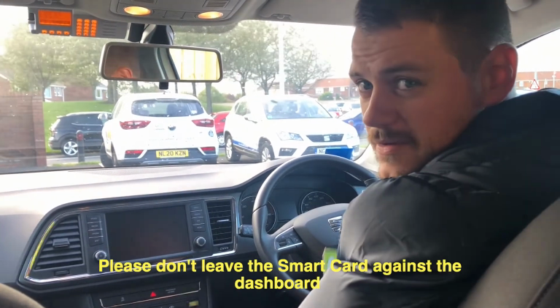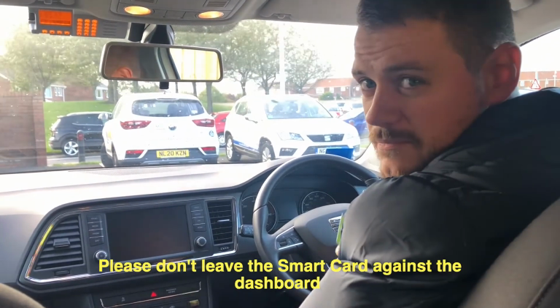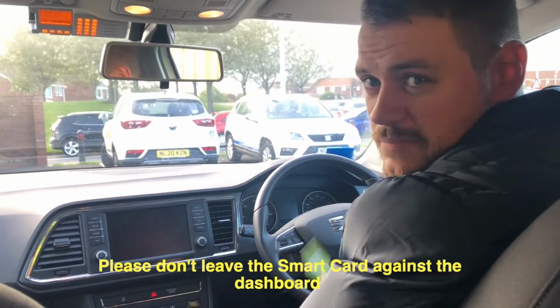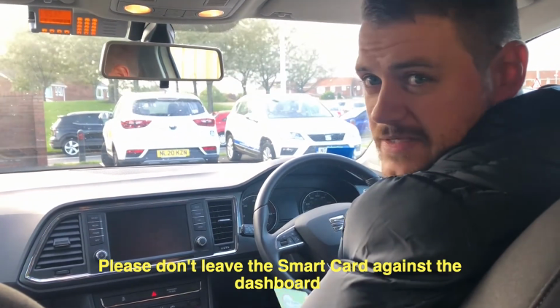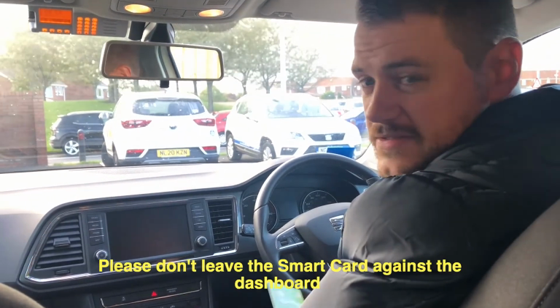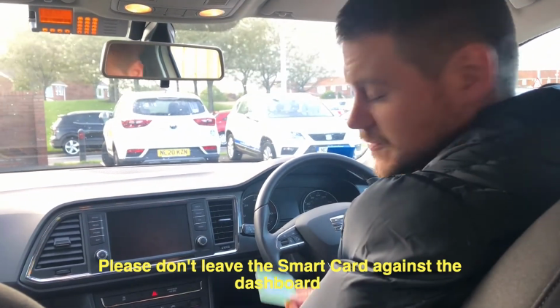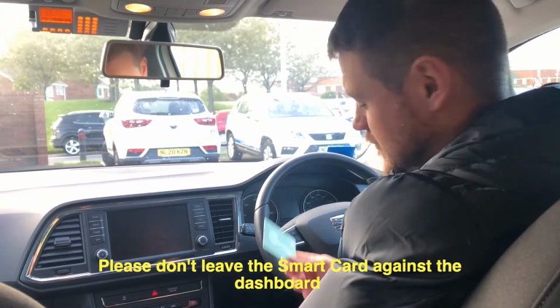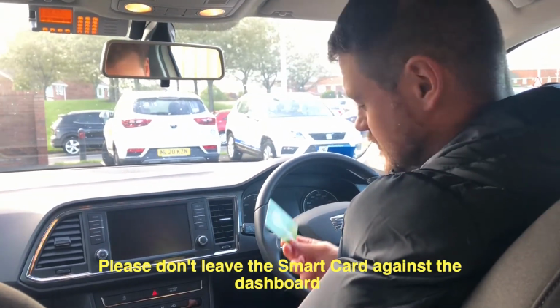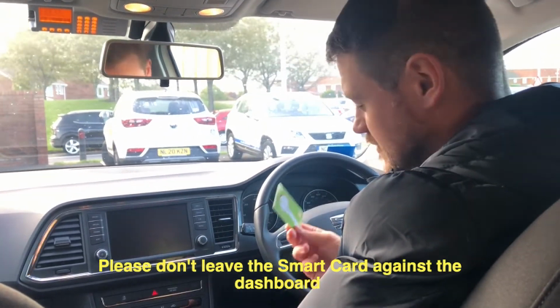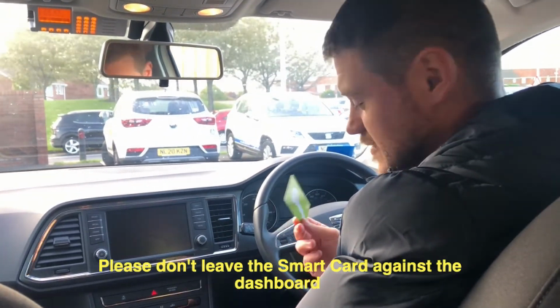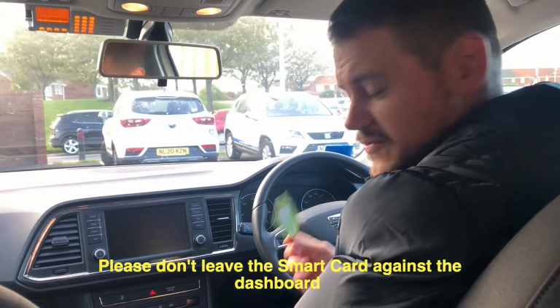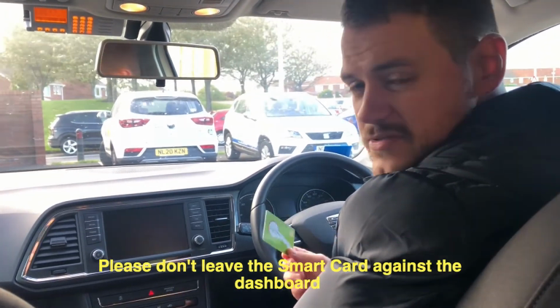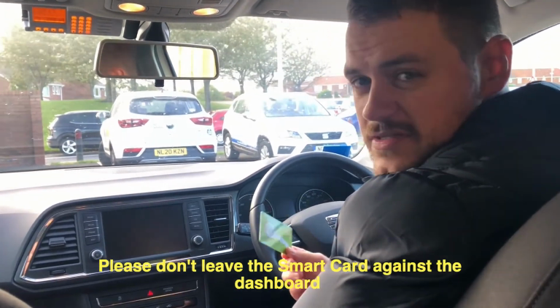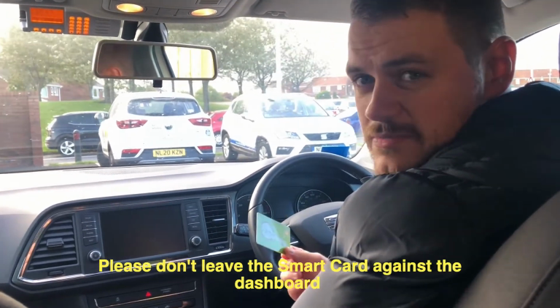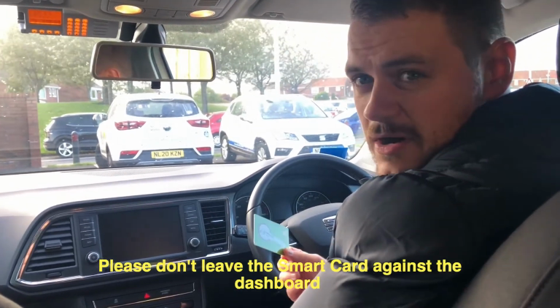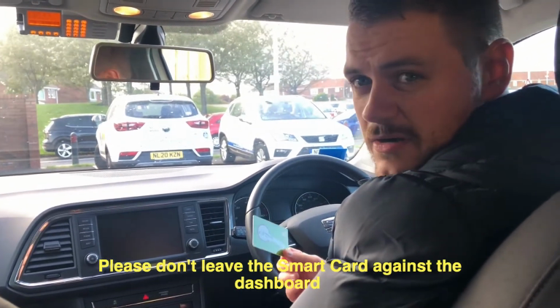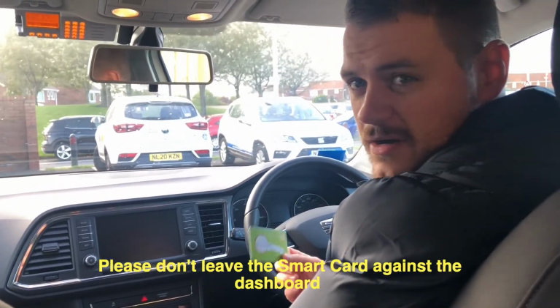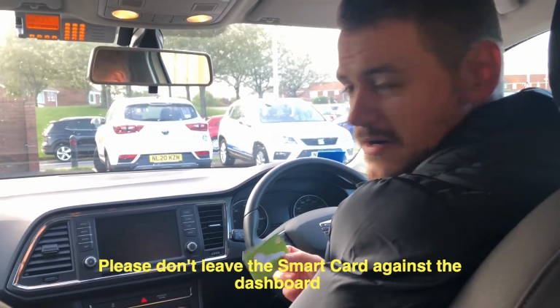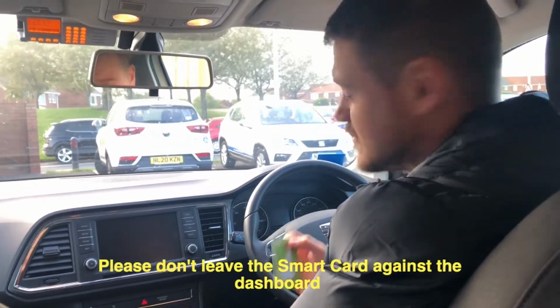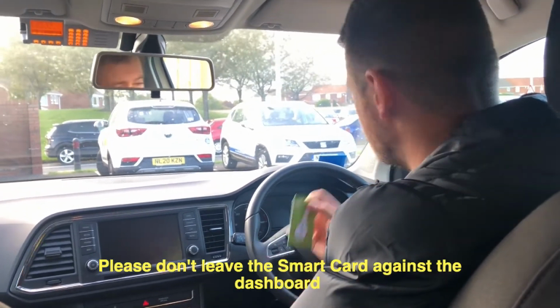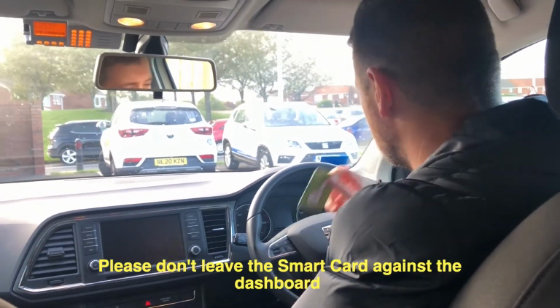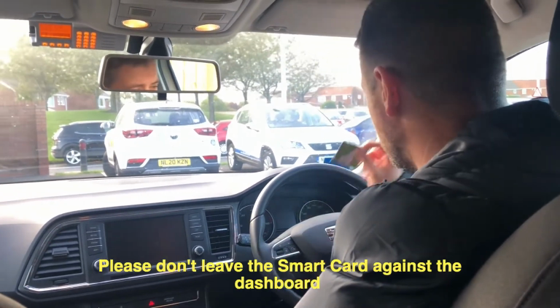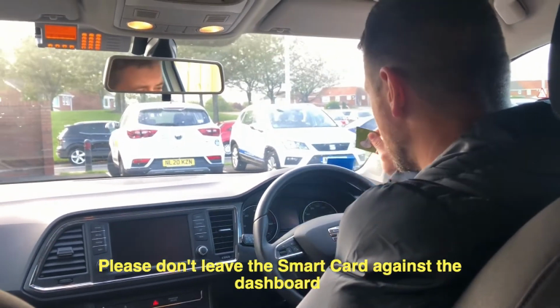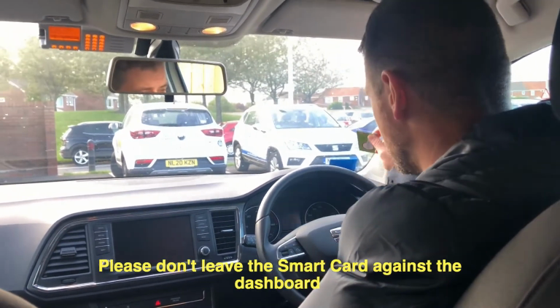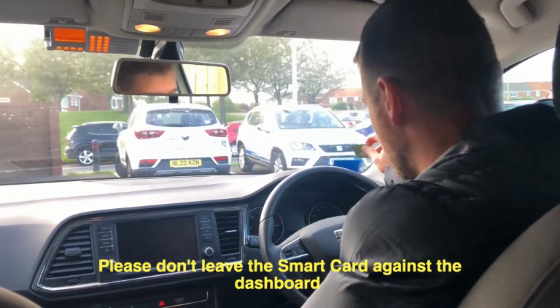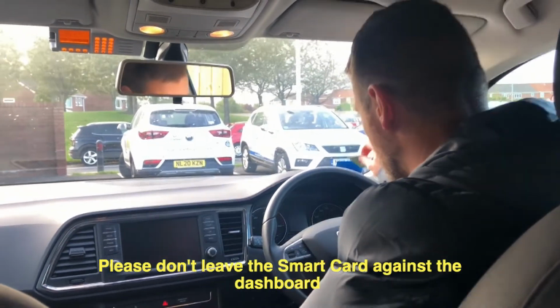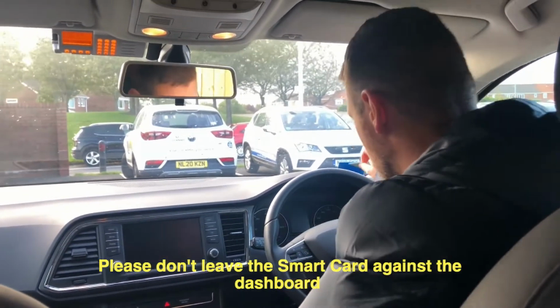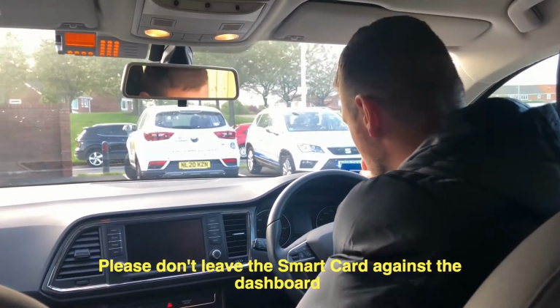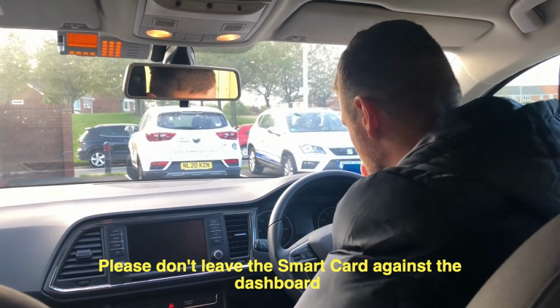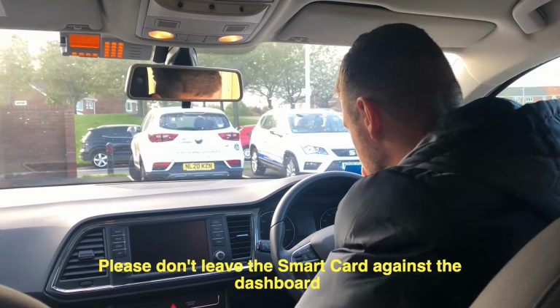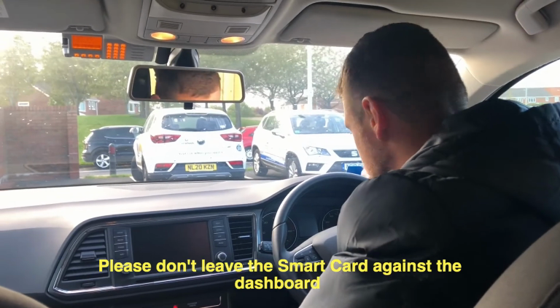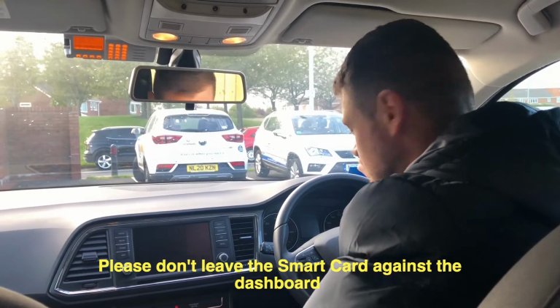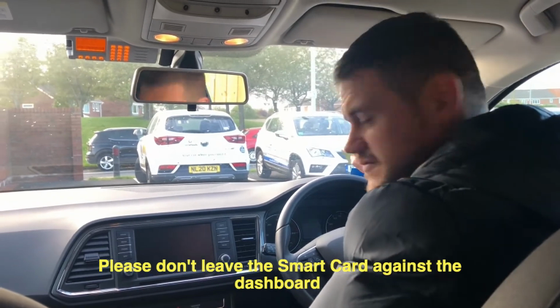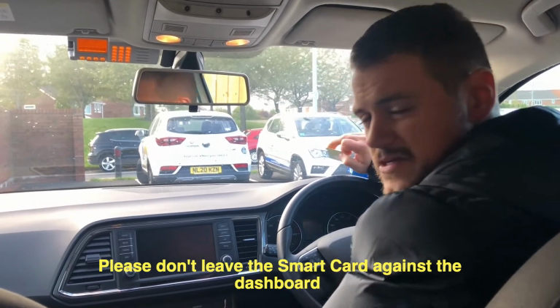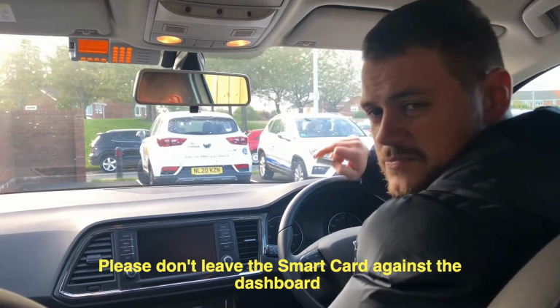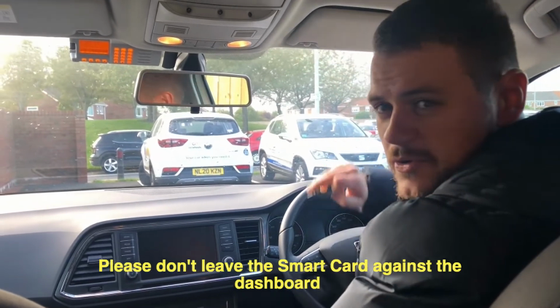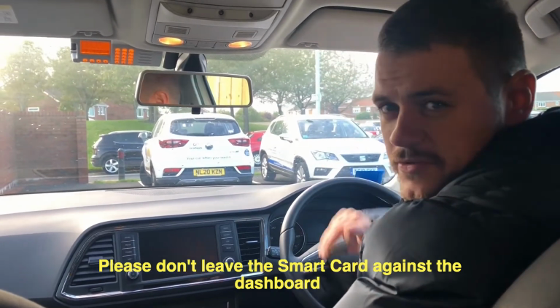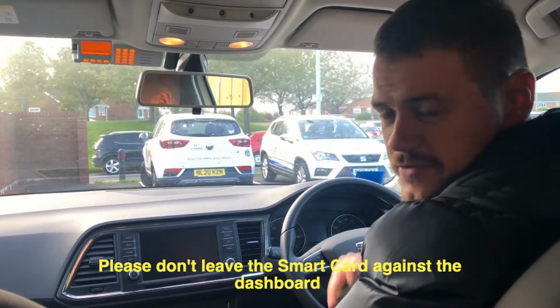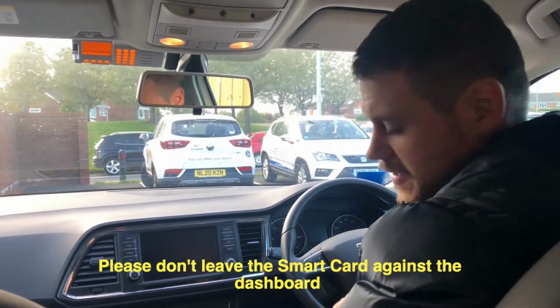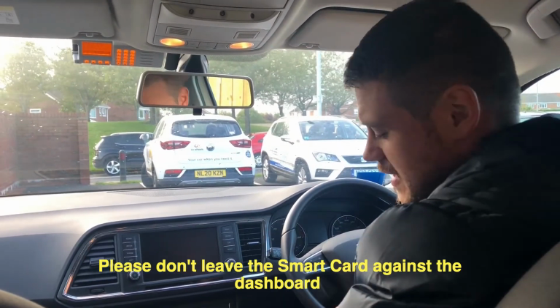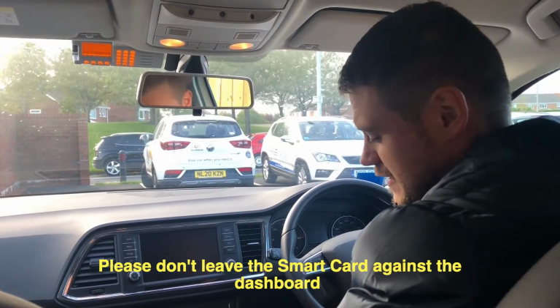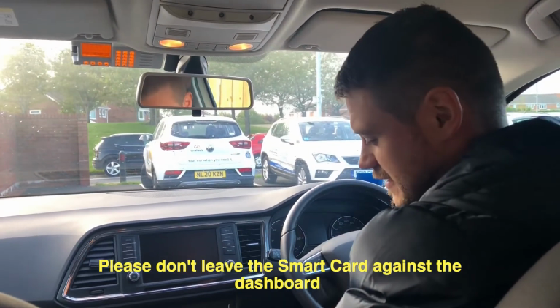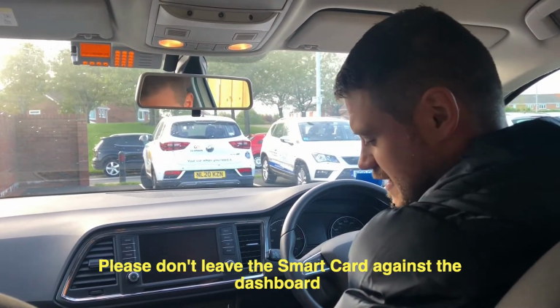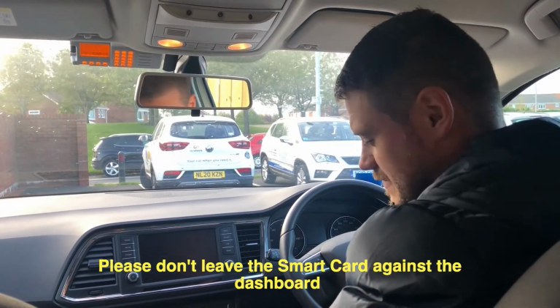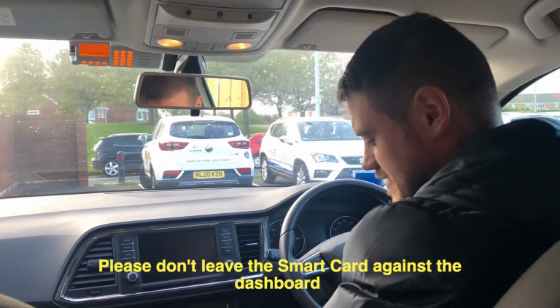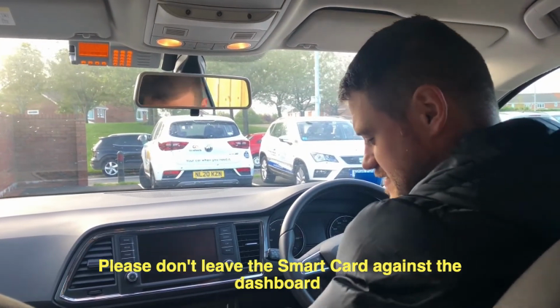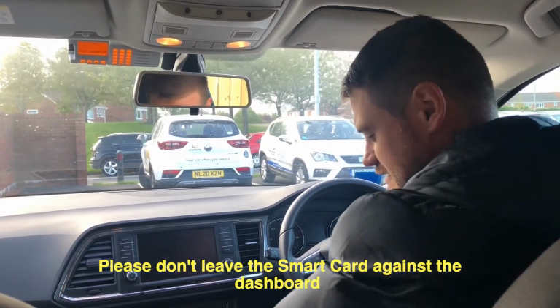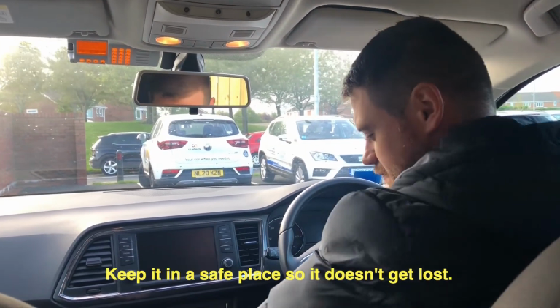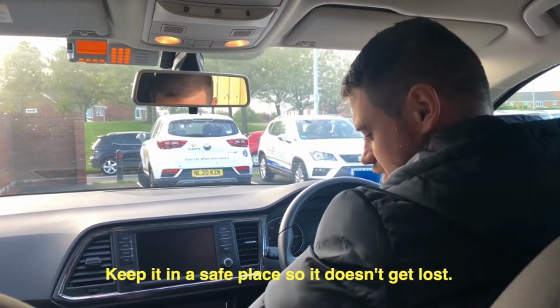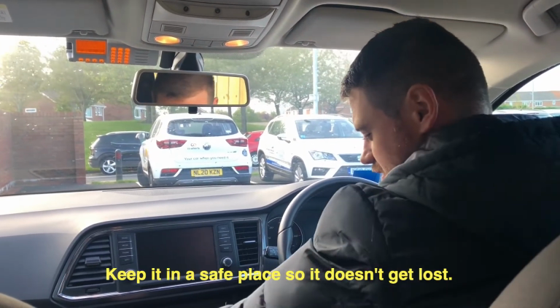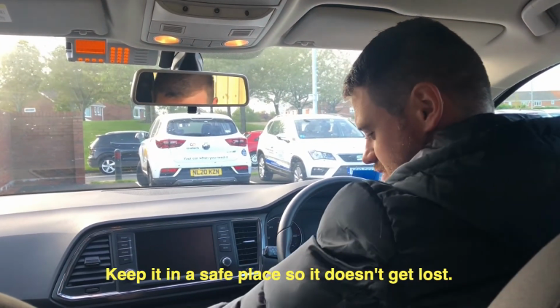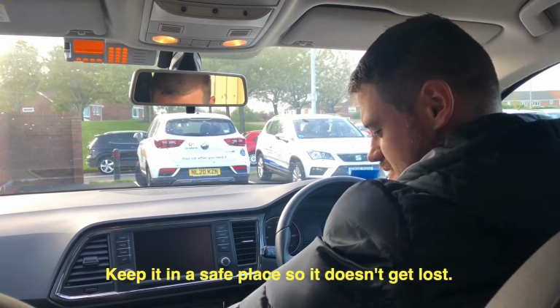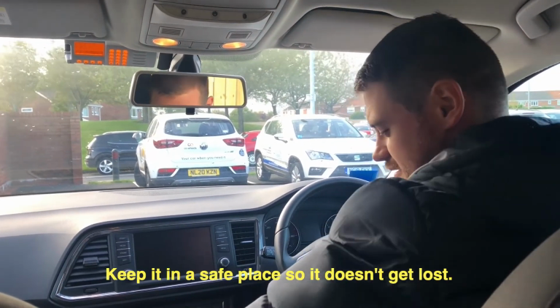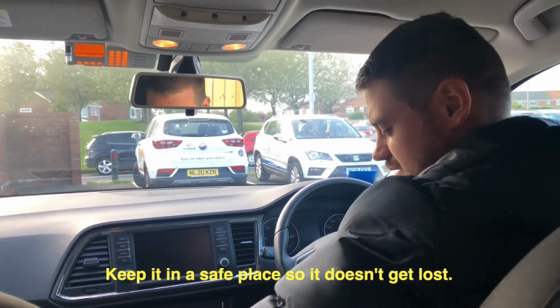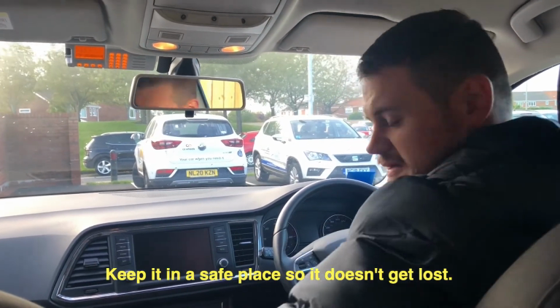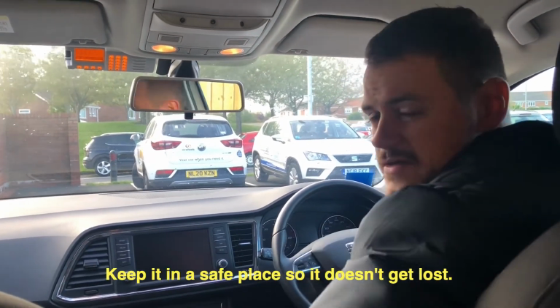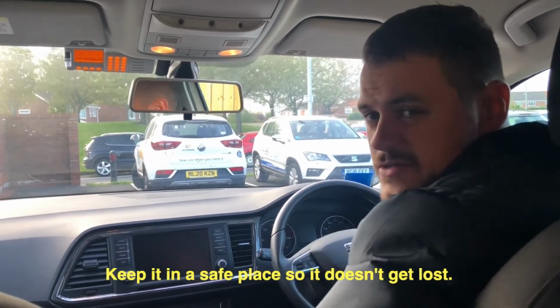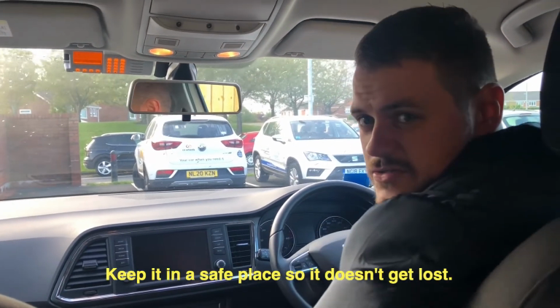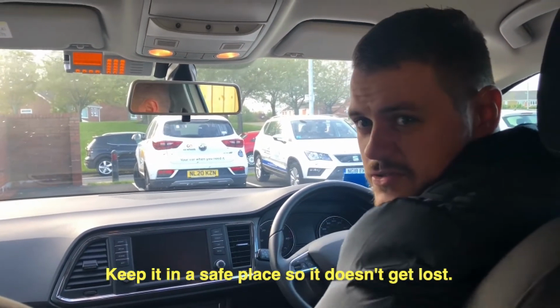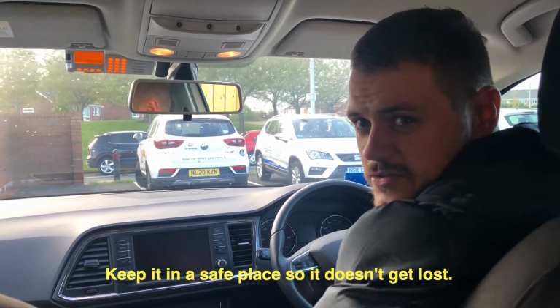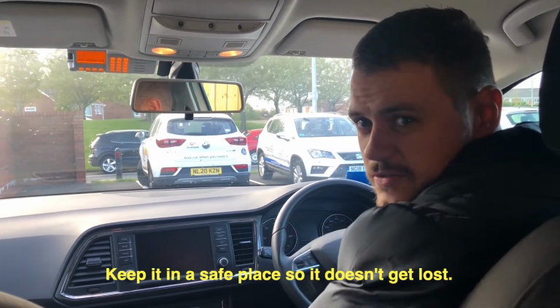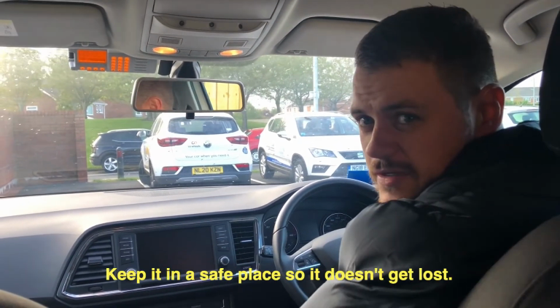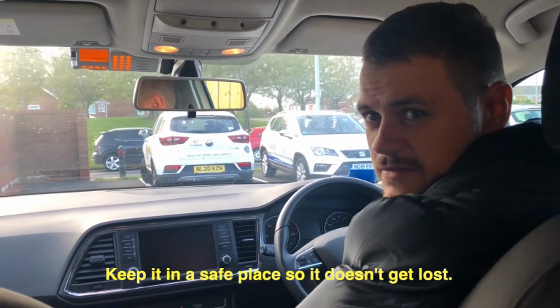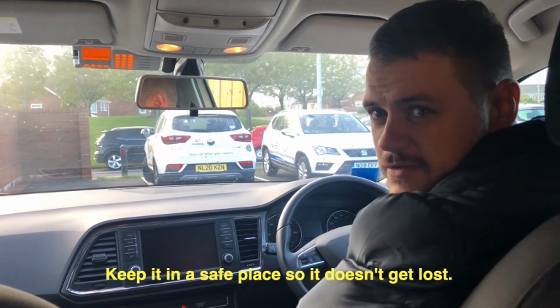Please don't use the smart card against the dashboard, and keep it in a safe place so you don't lose it.